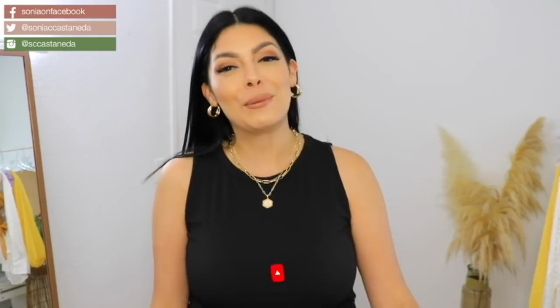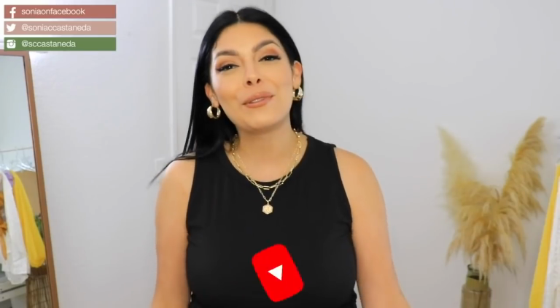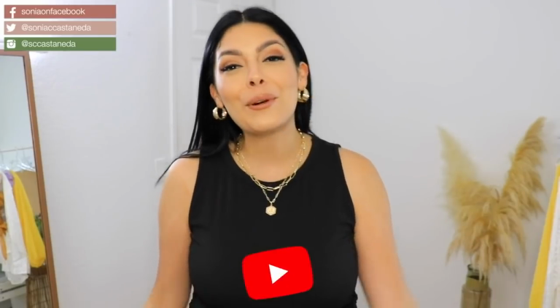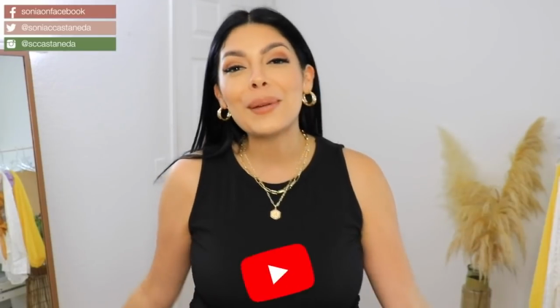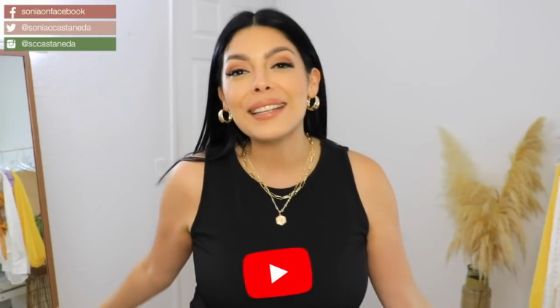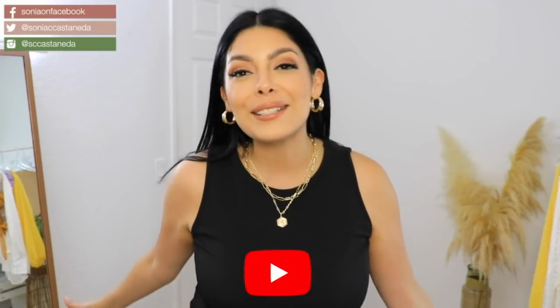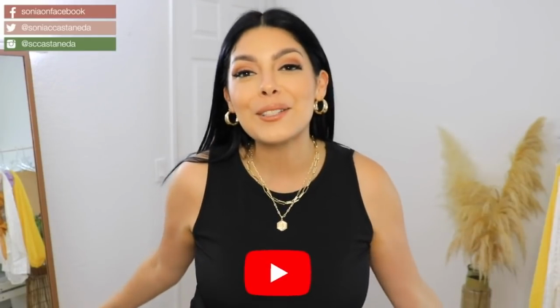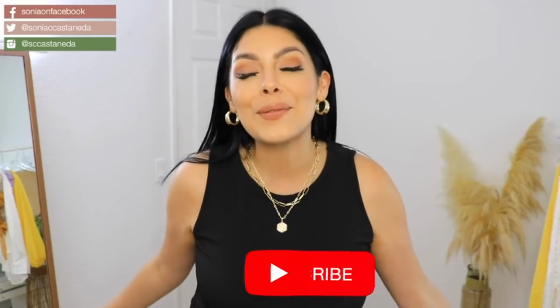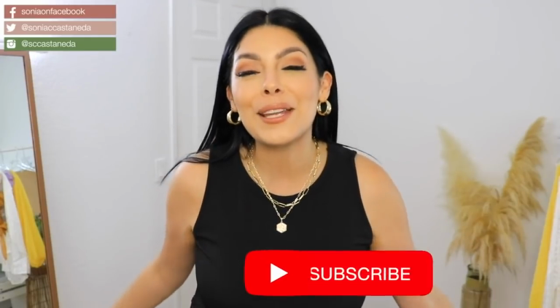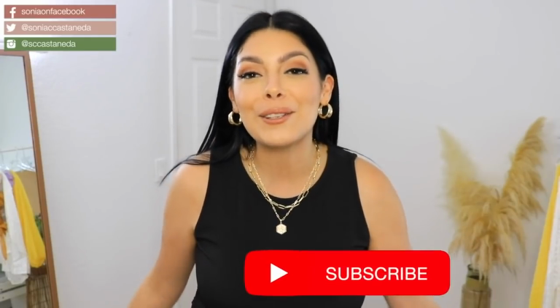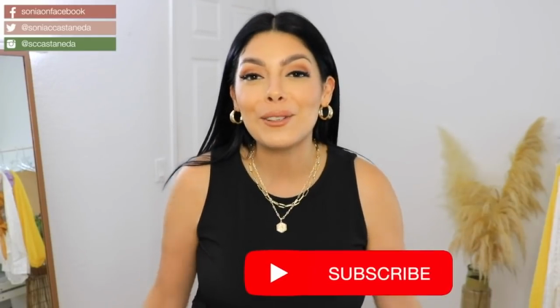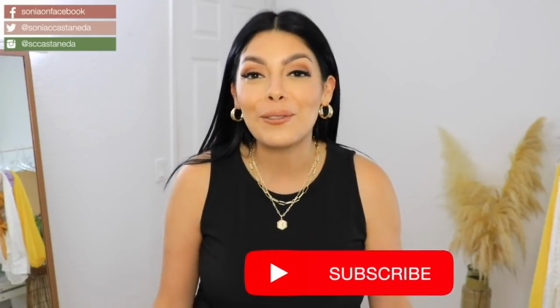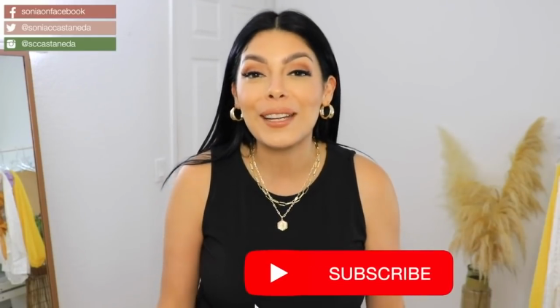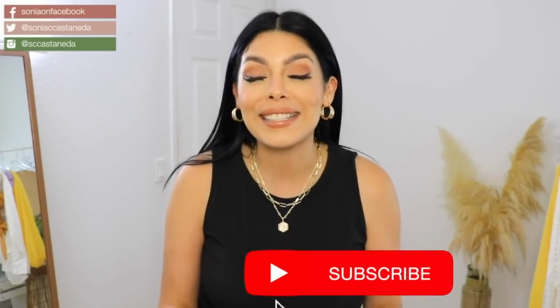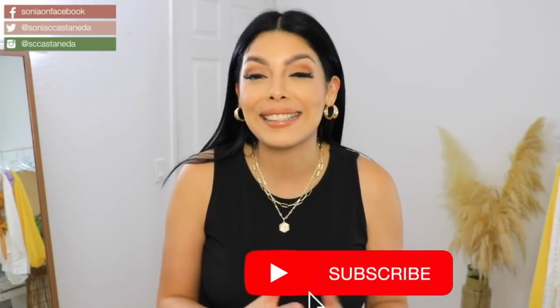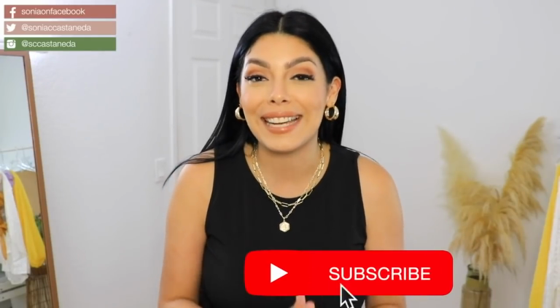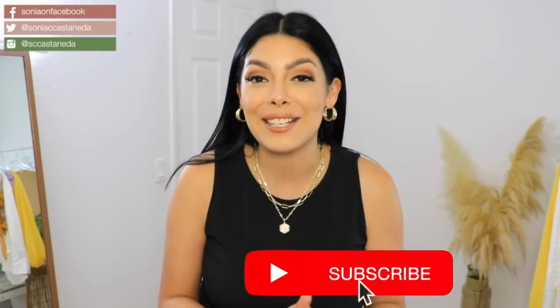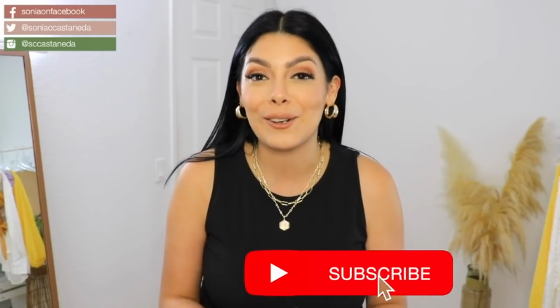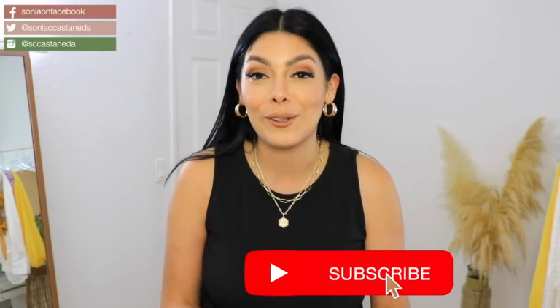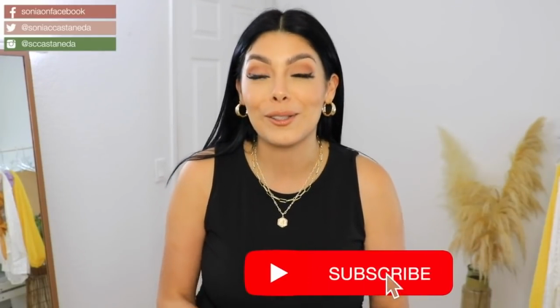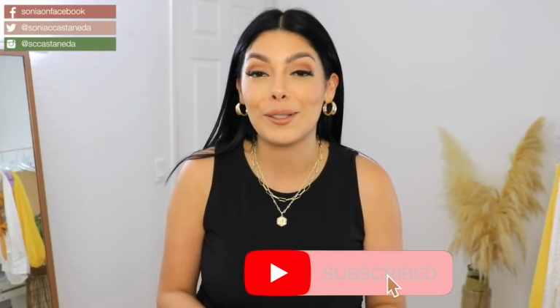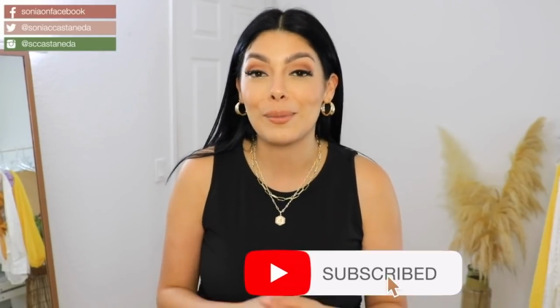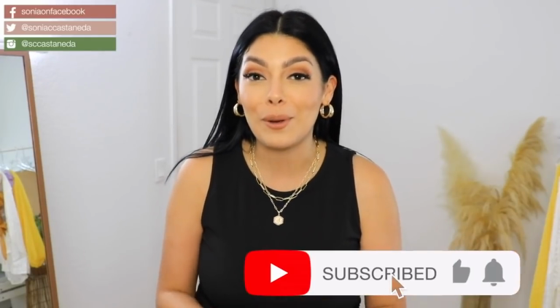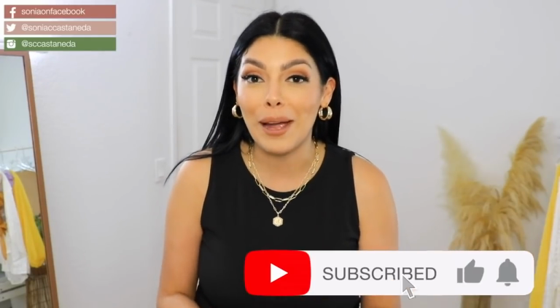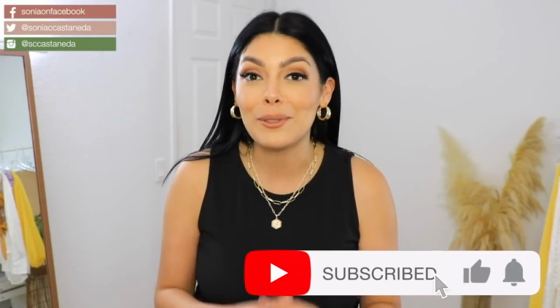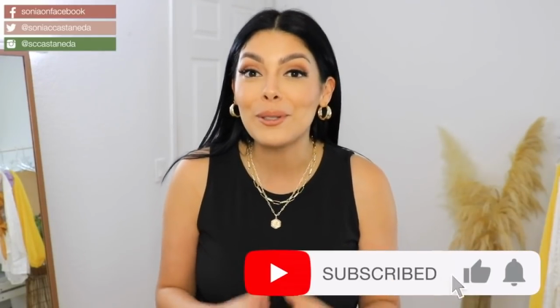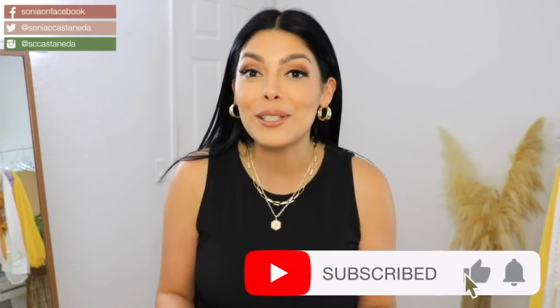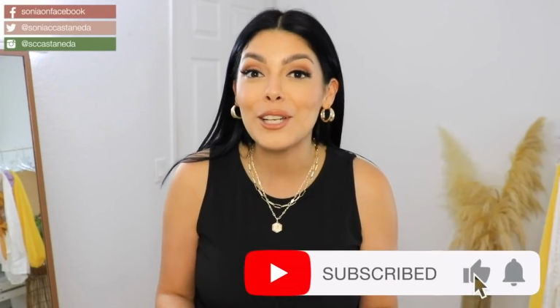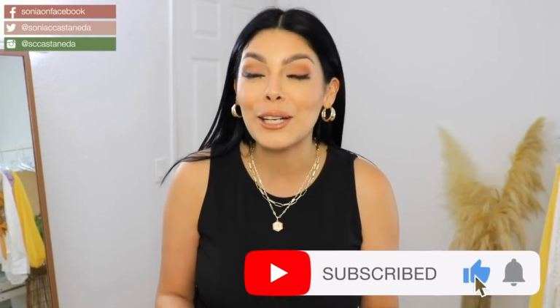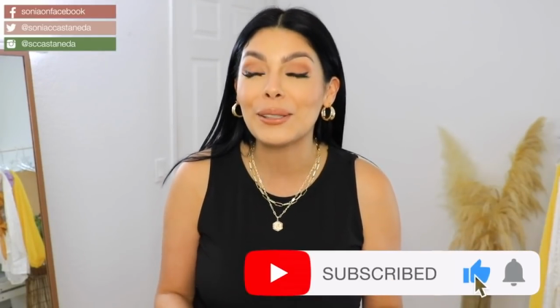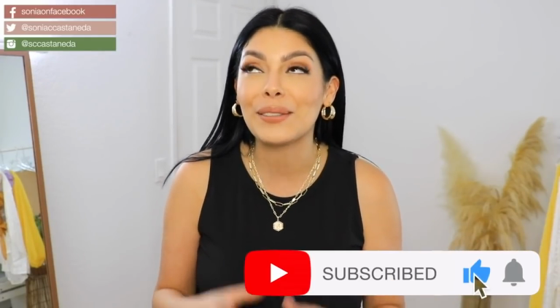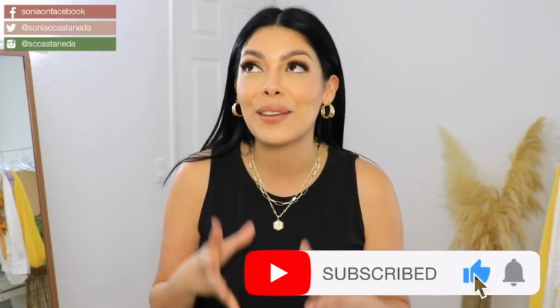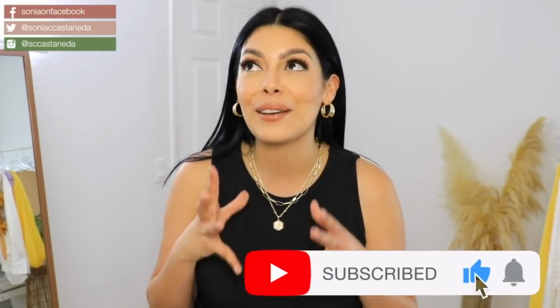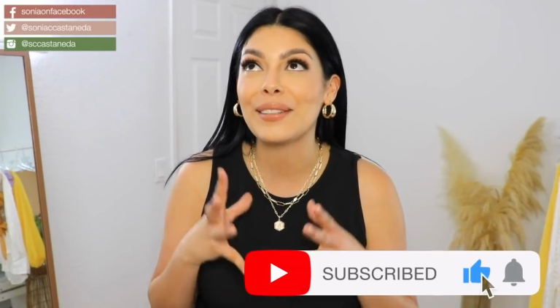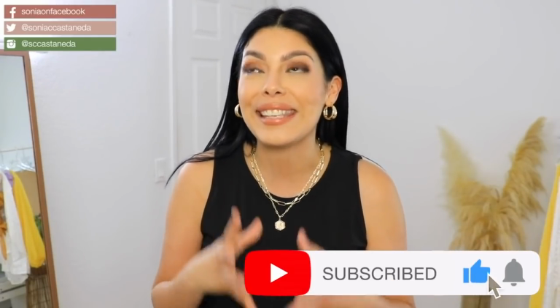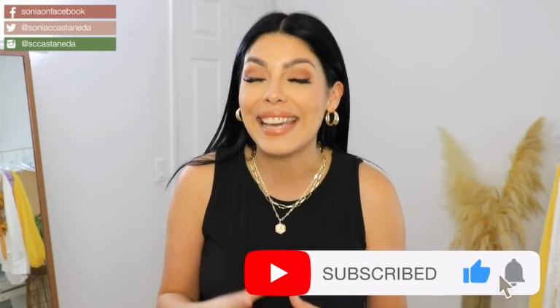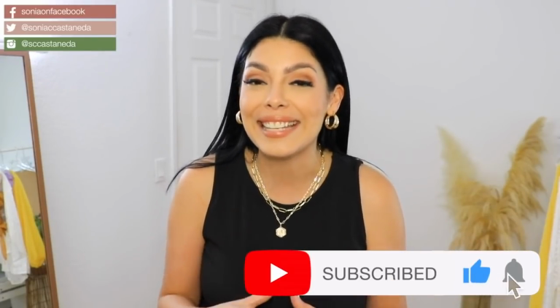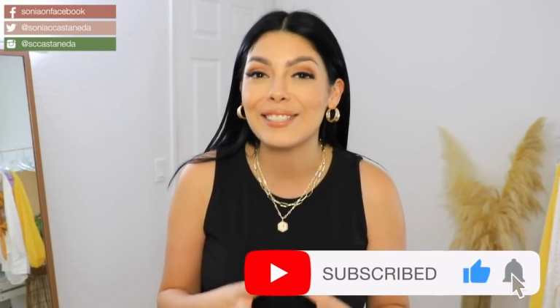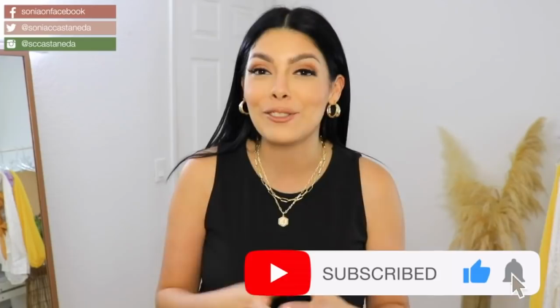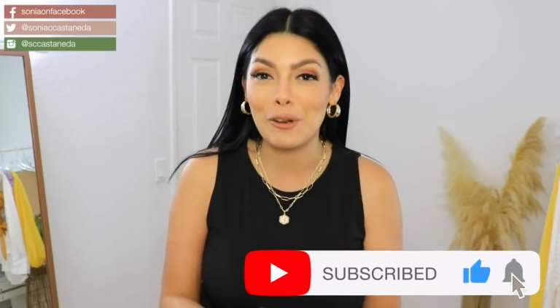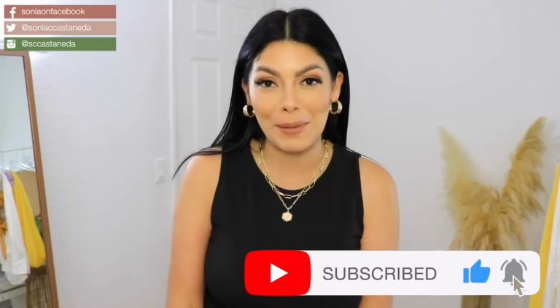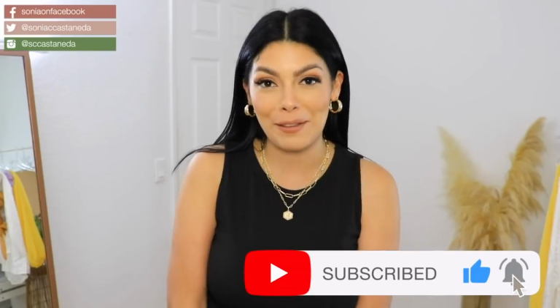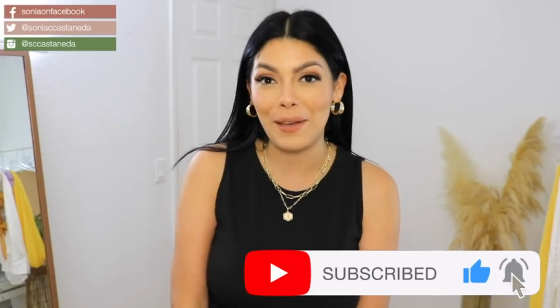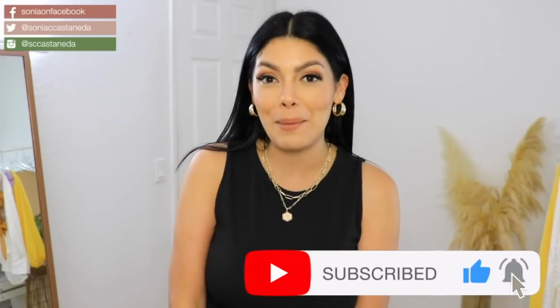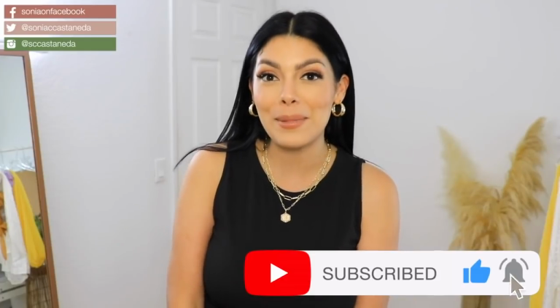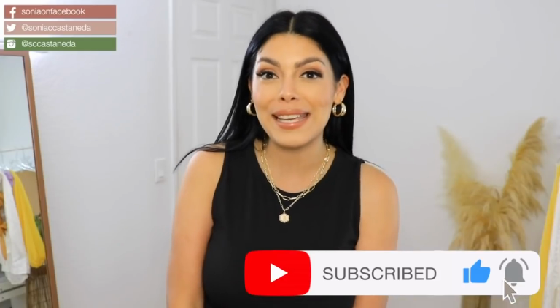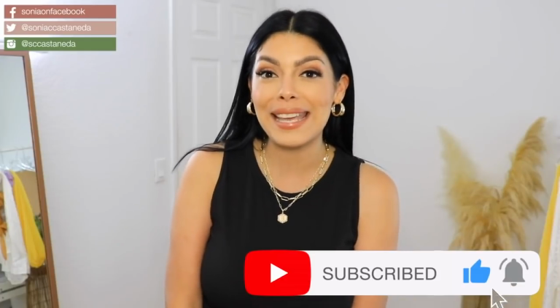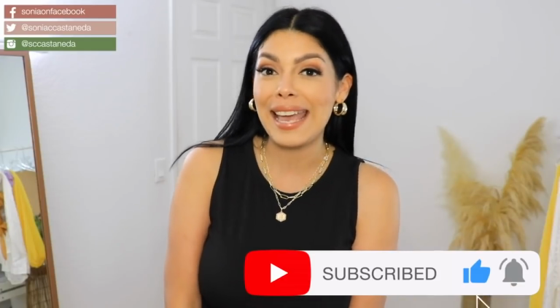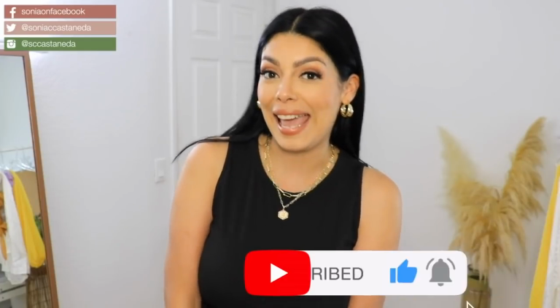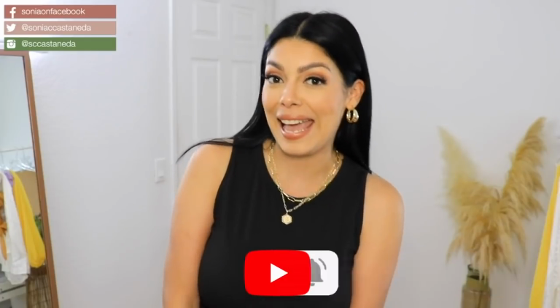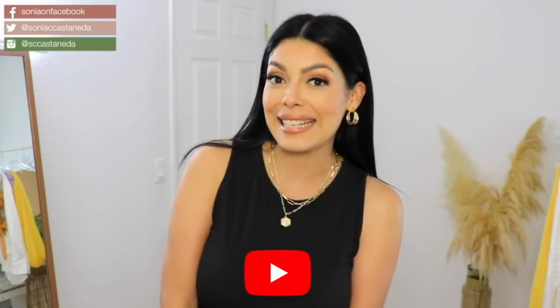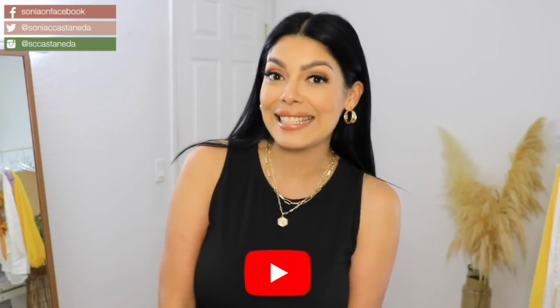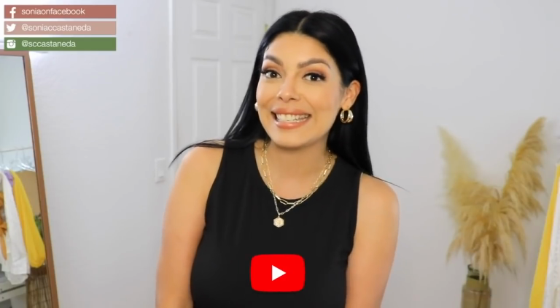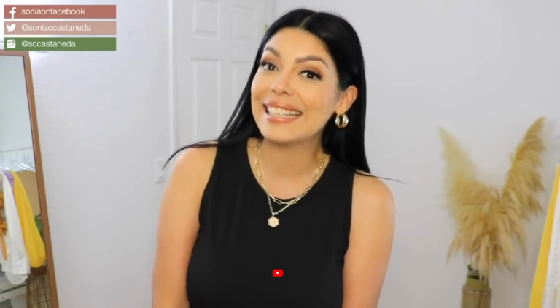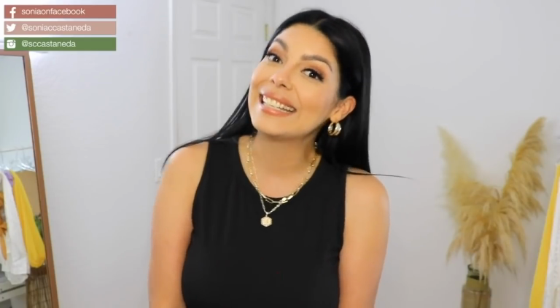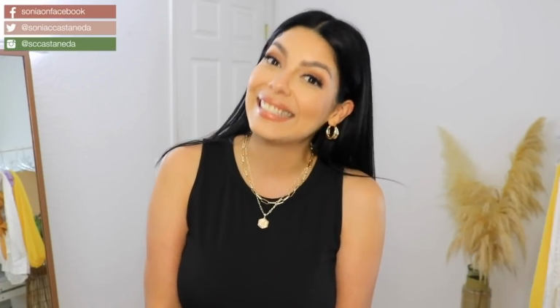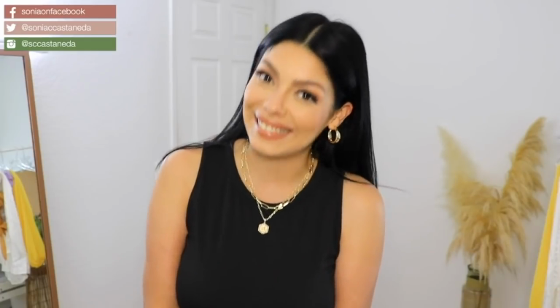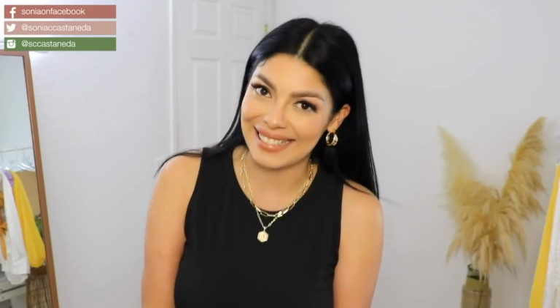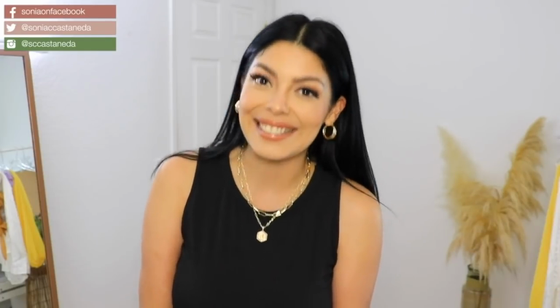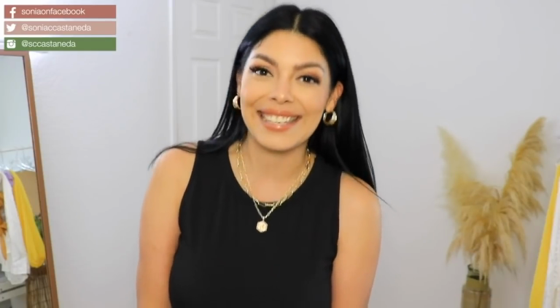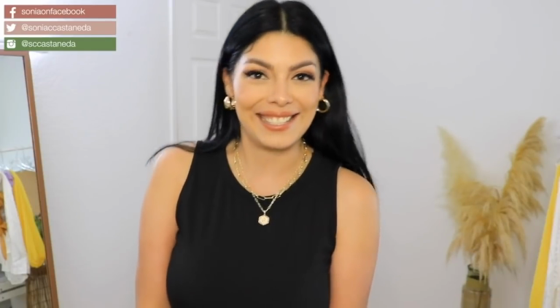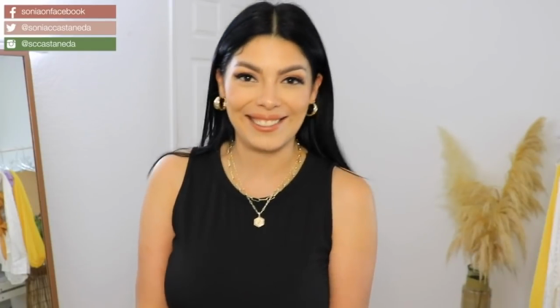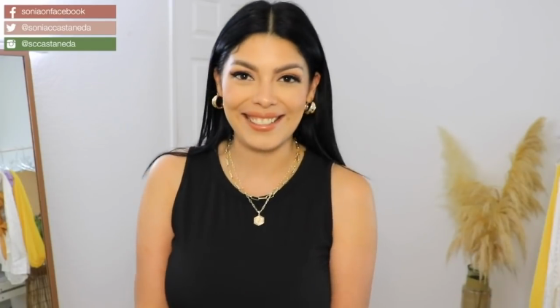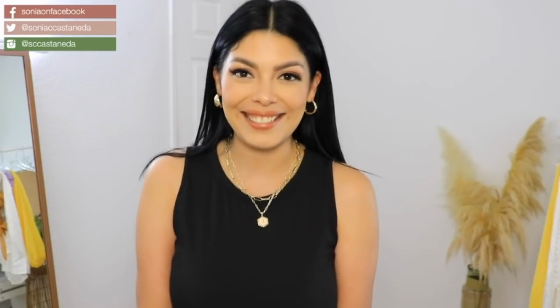Before we get into this video, don't forget to subscribe to this channel if you have yet to join my family, and let's get into it.